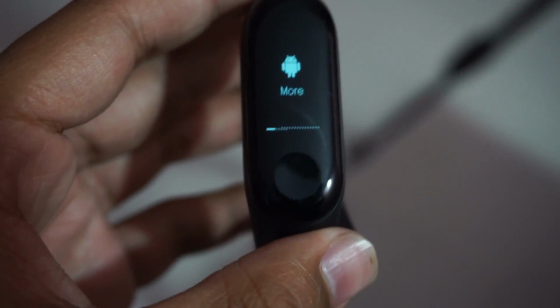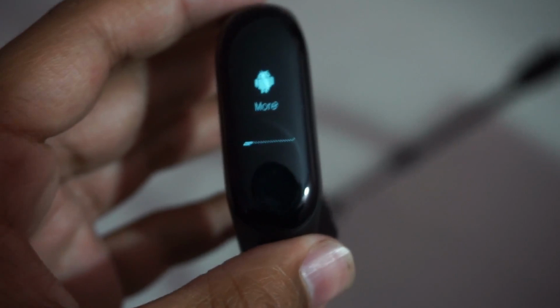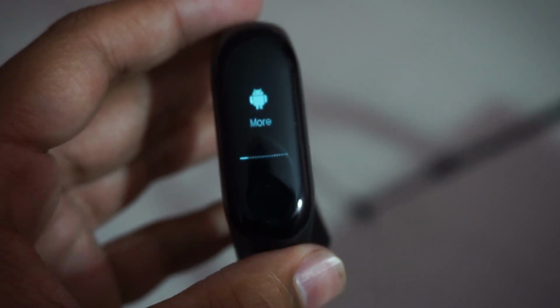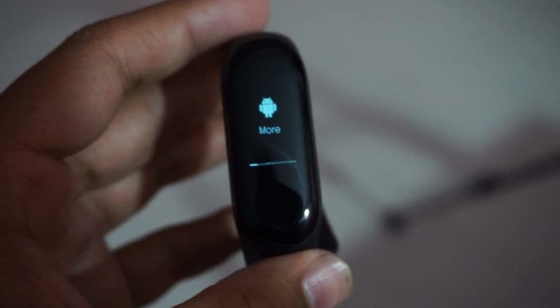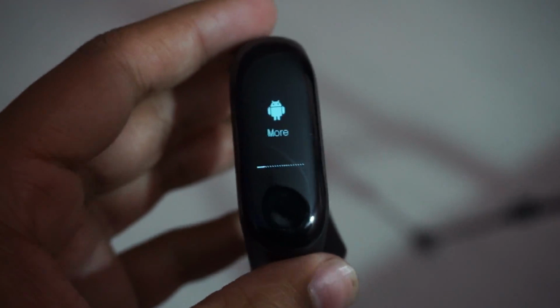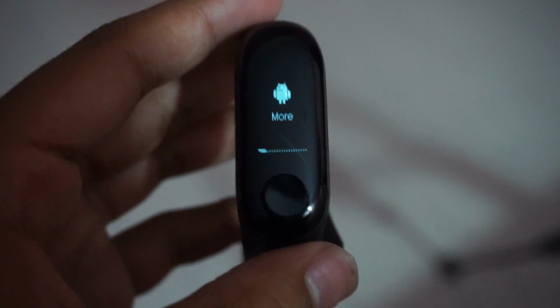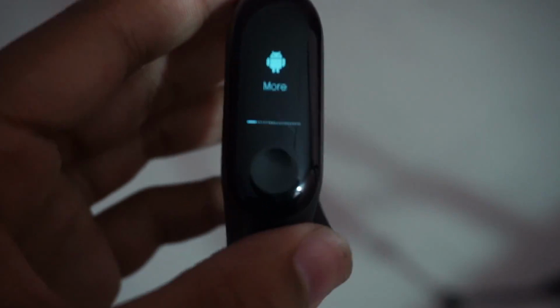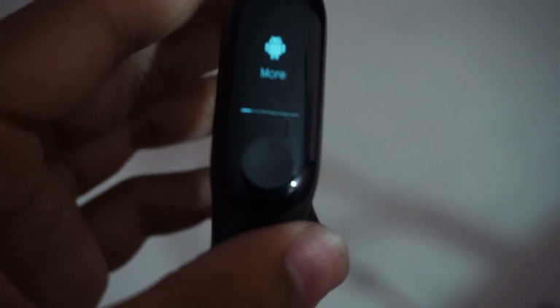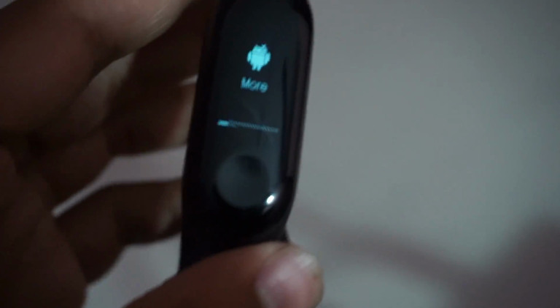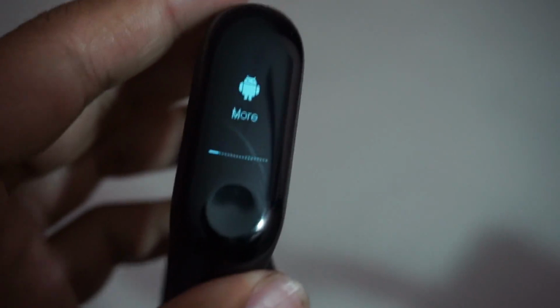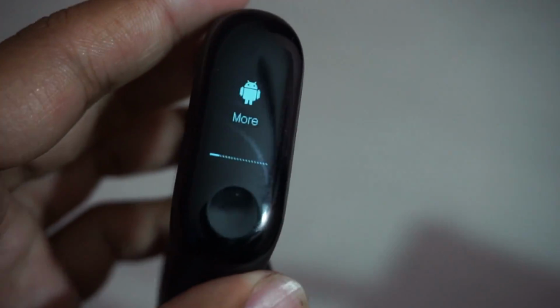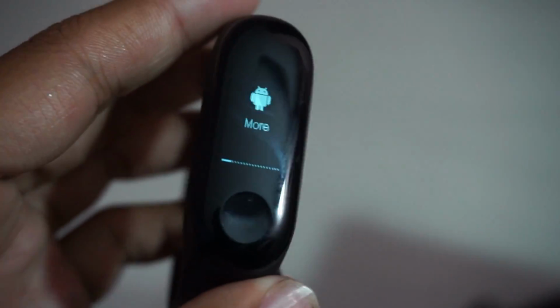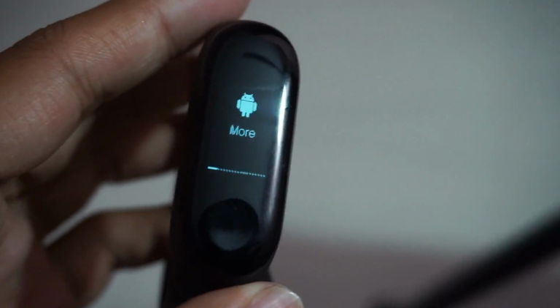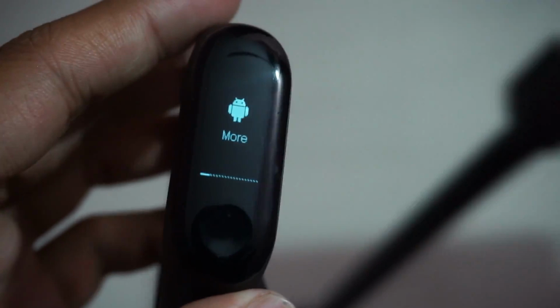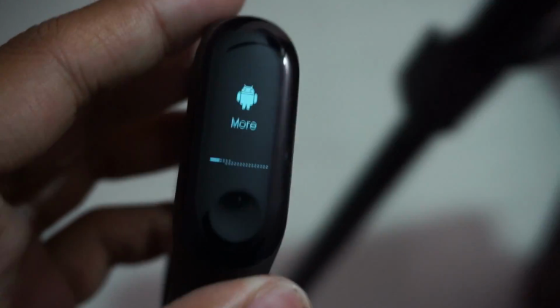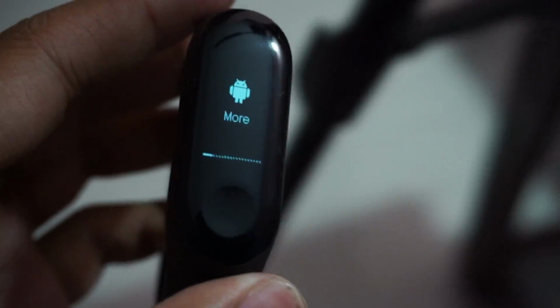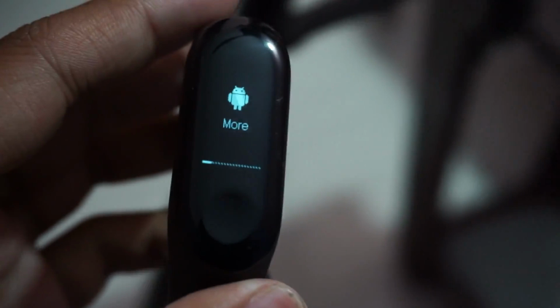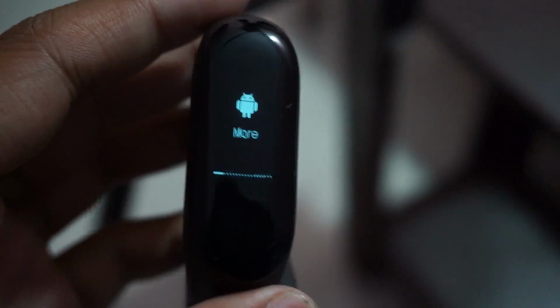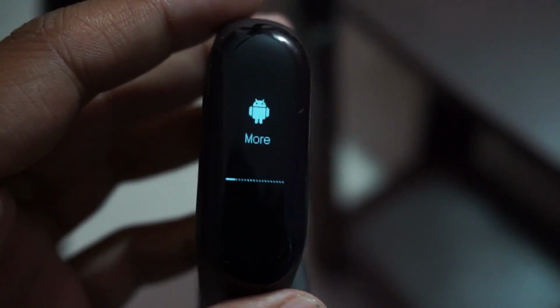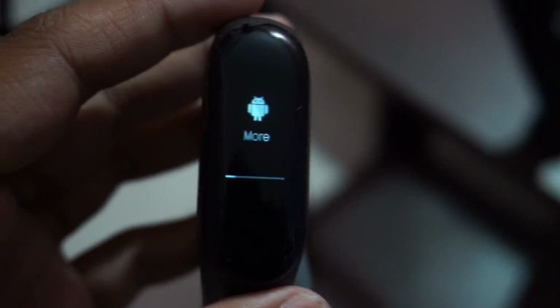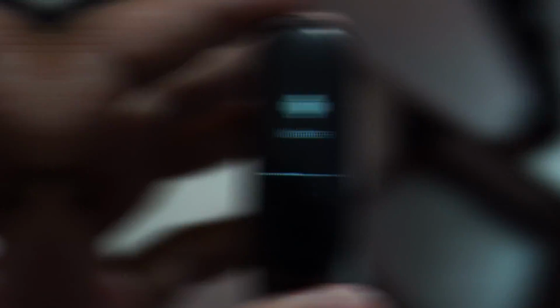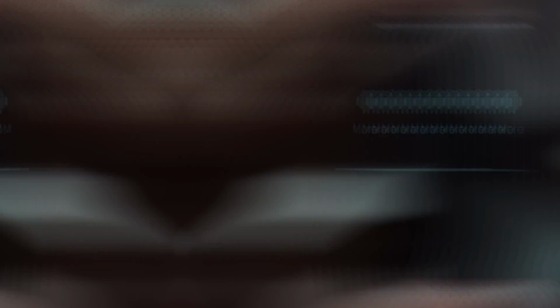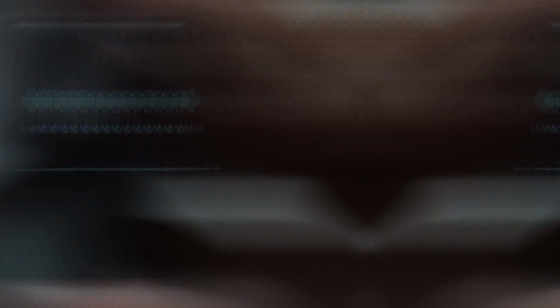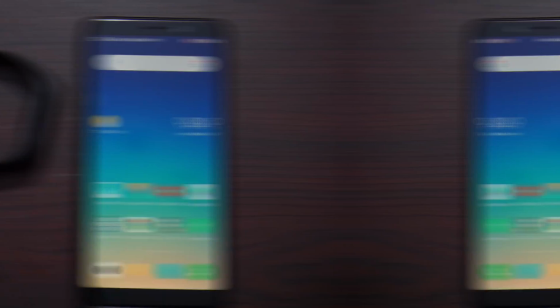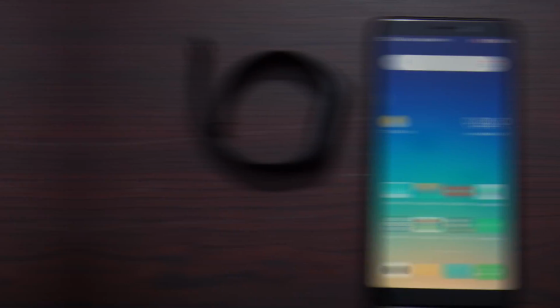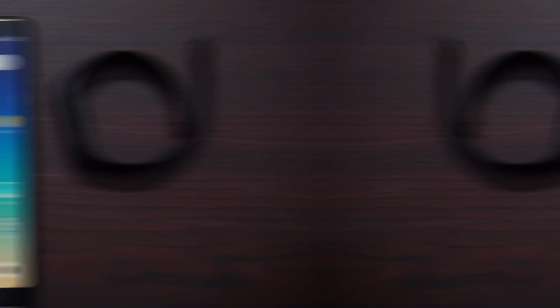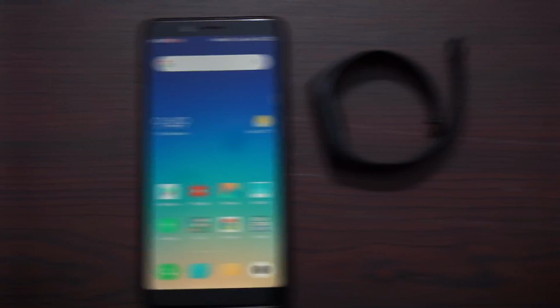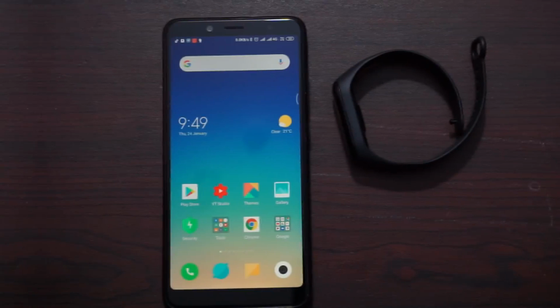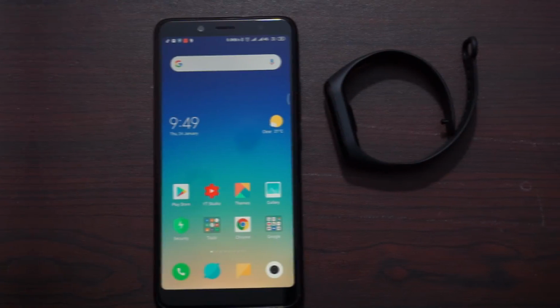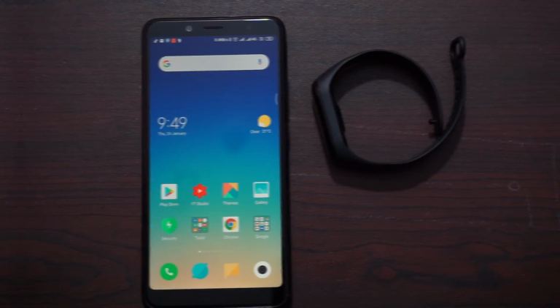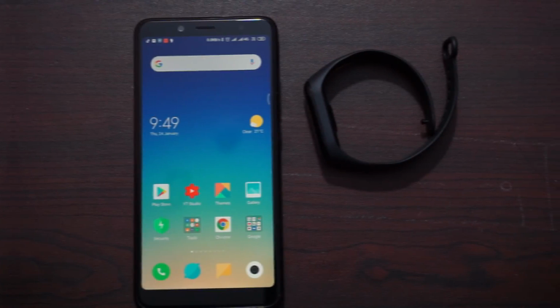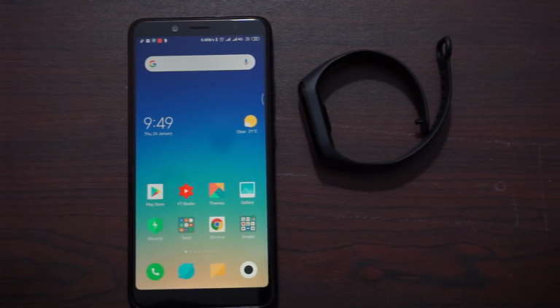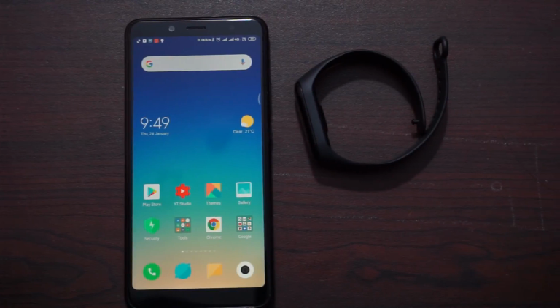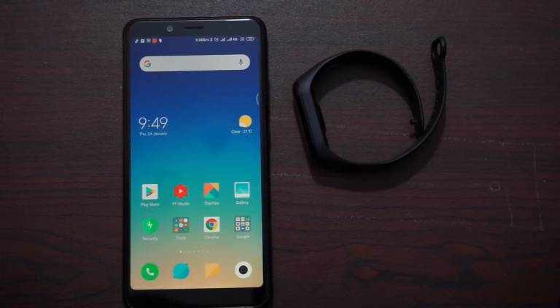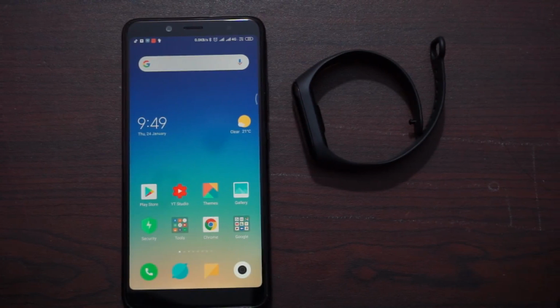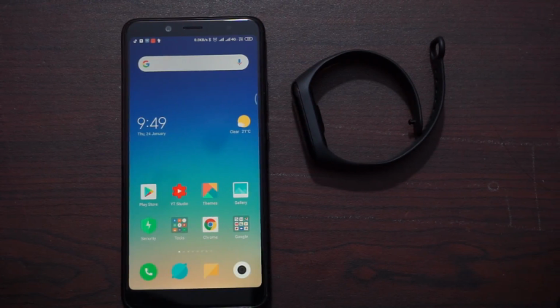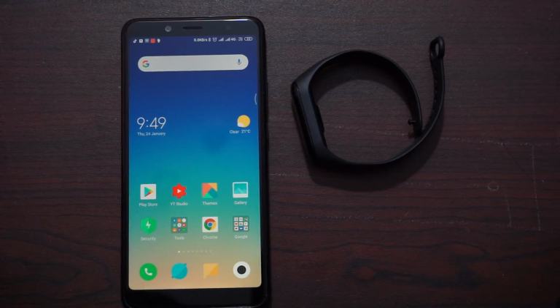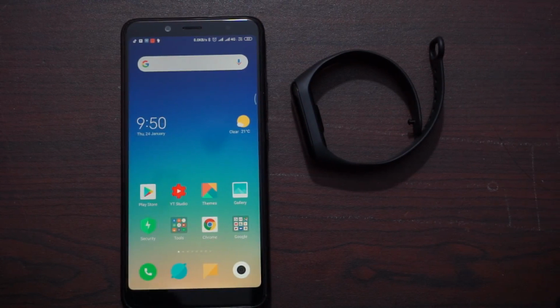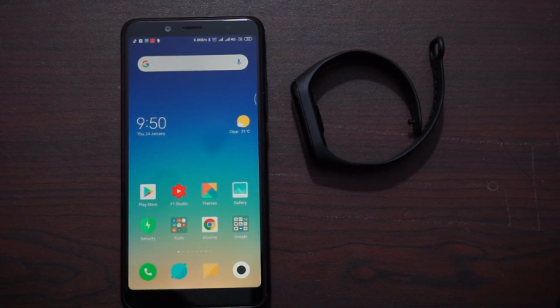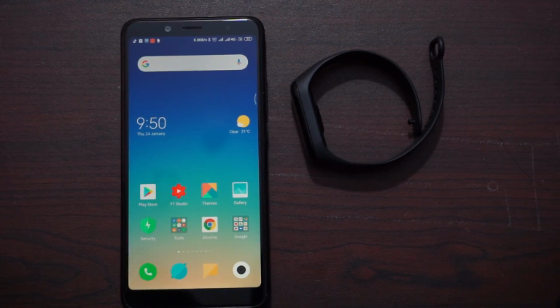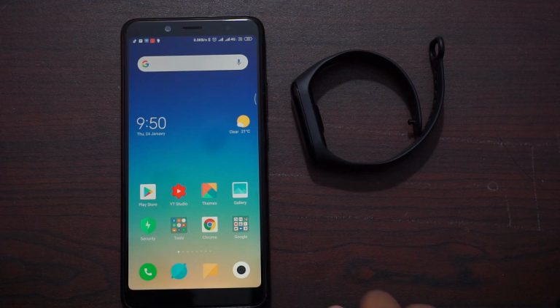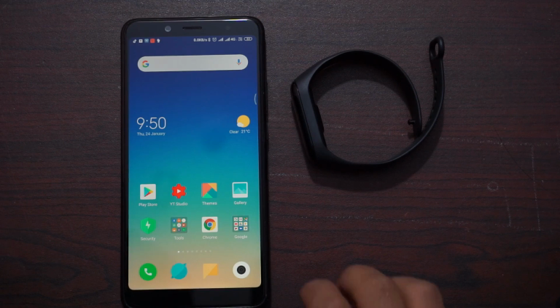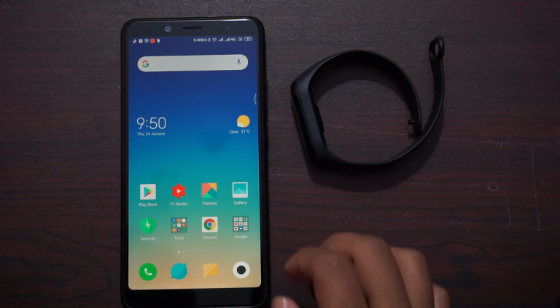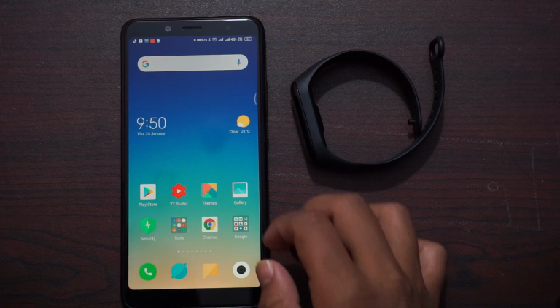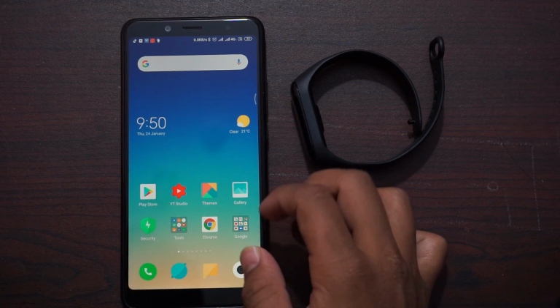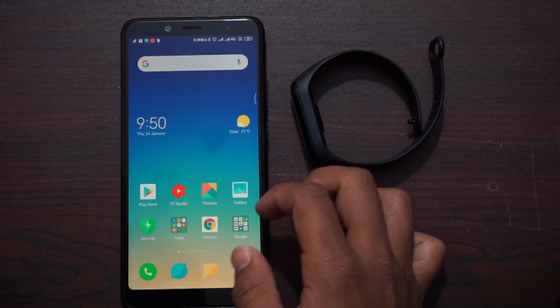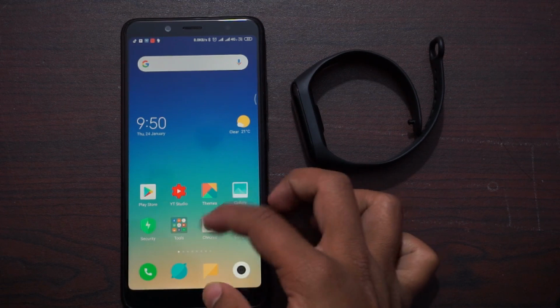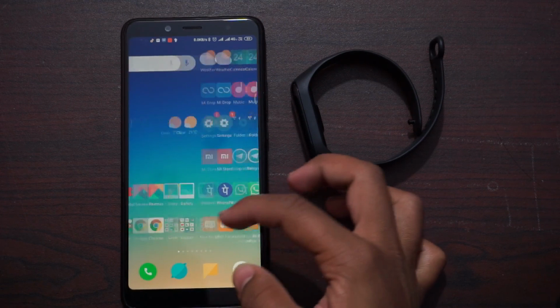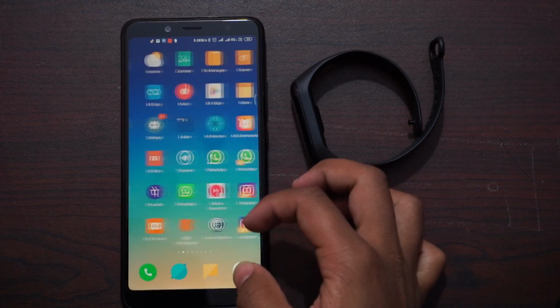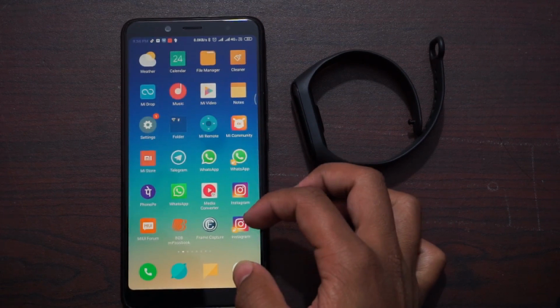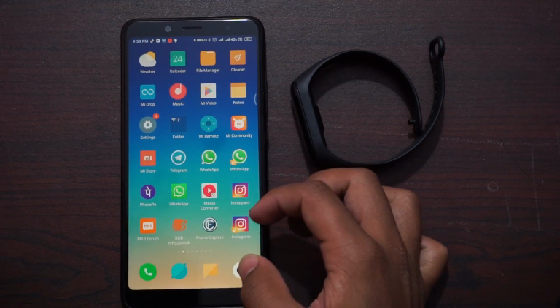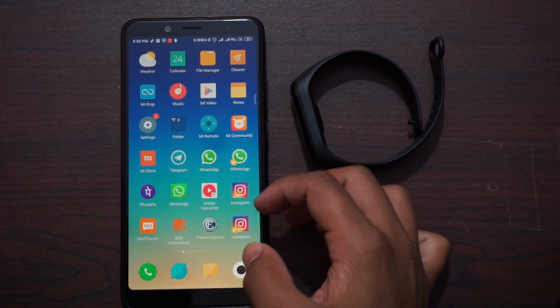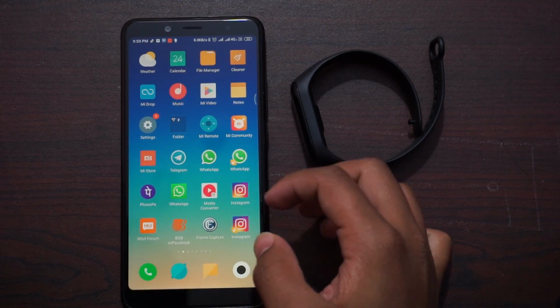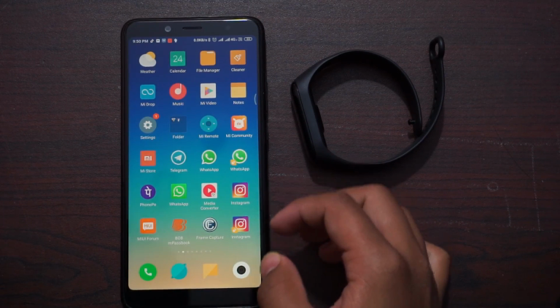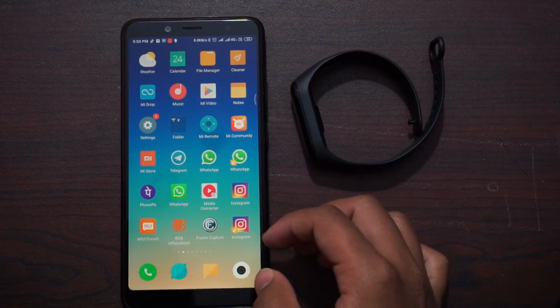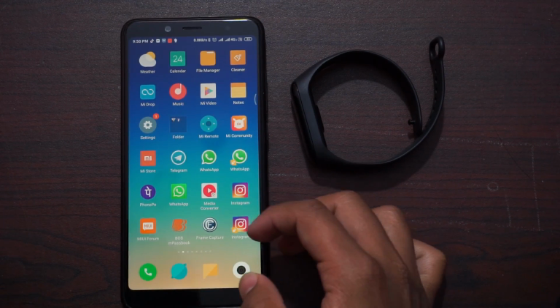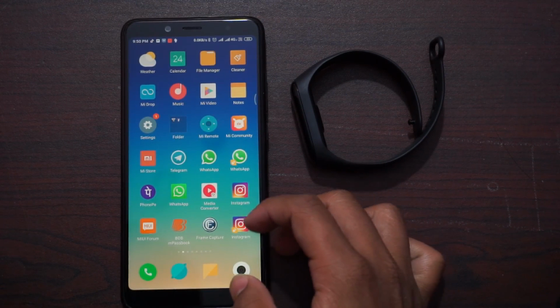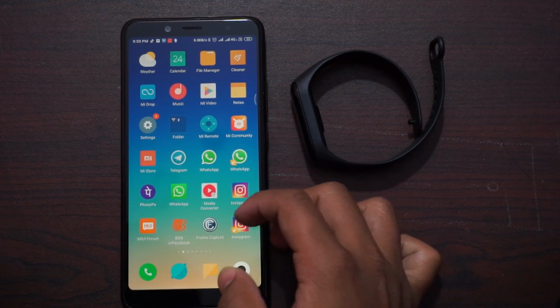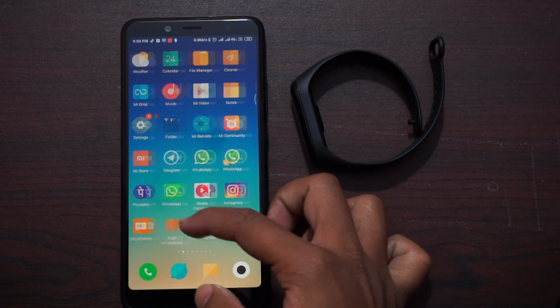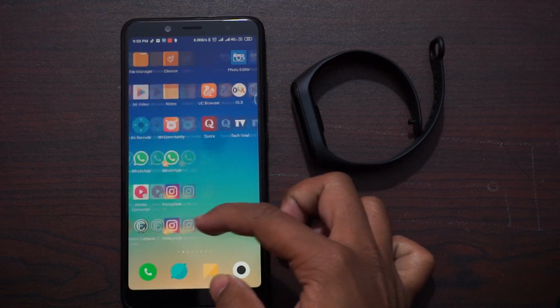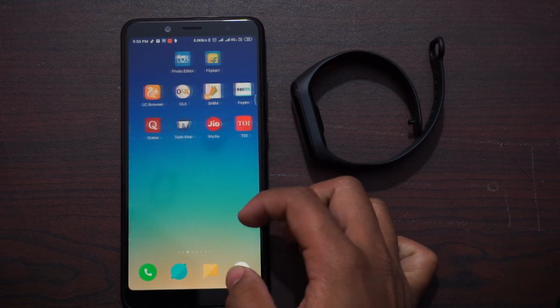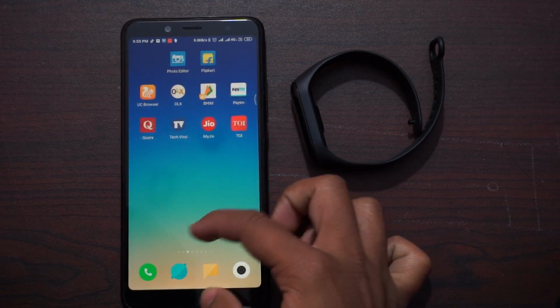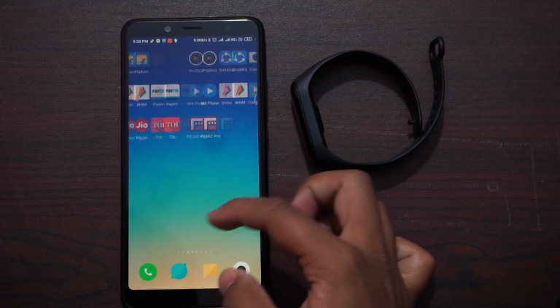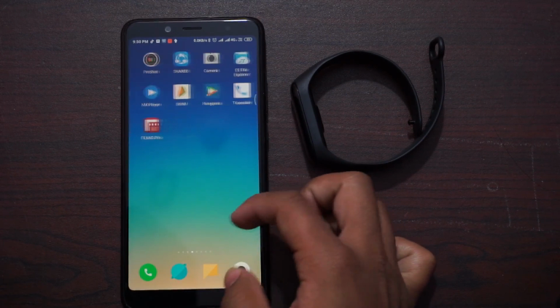Now let's get started with the changes that occurred in the band. But first, let's flash it on the Xiaomi Mi Band 3.